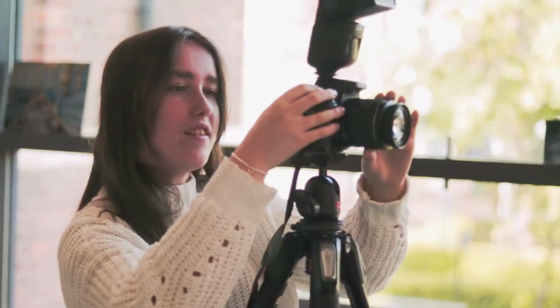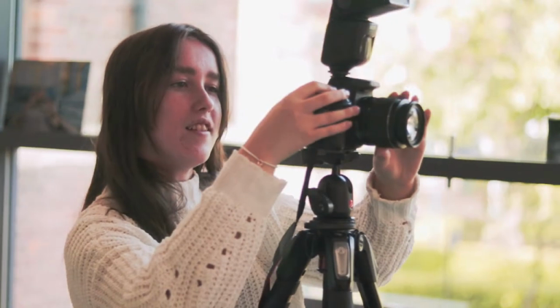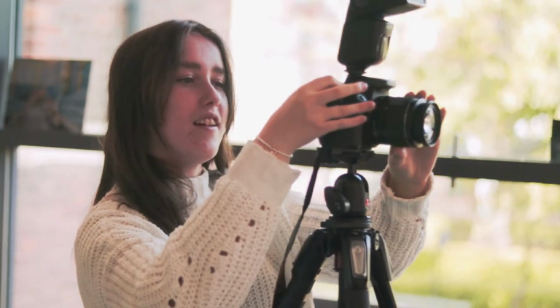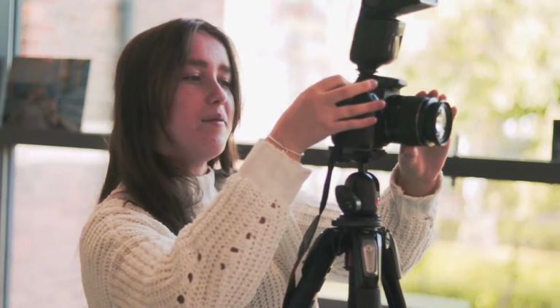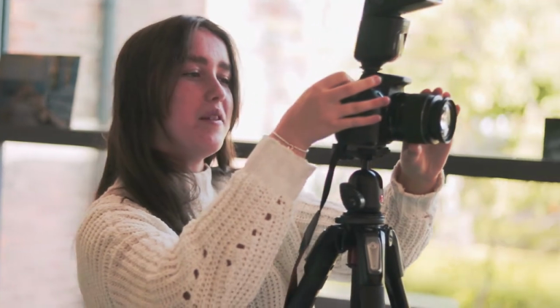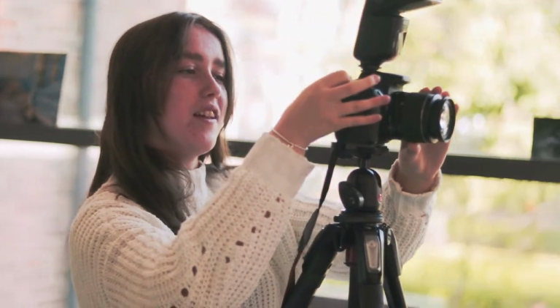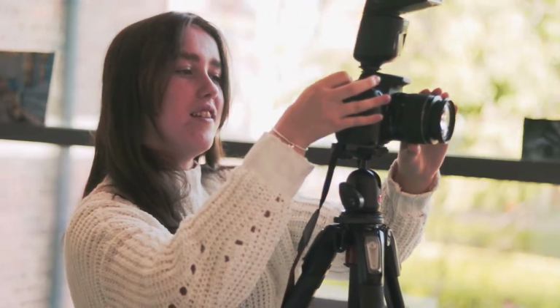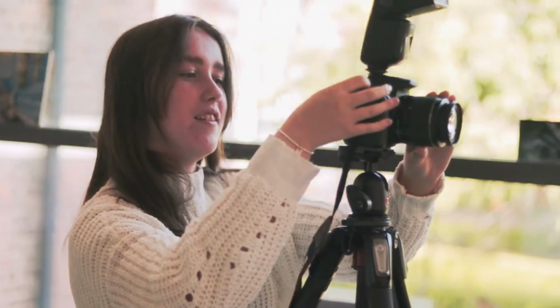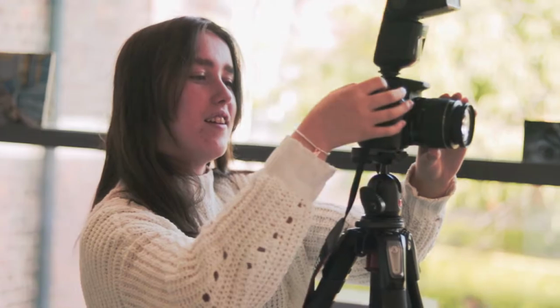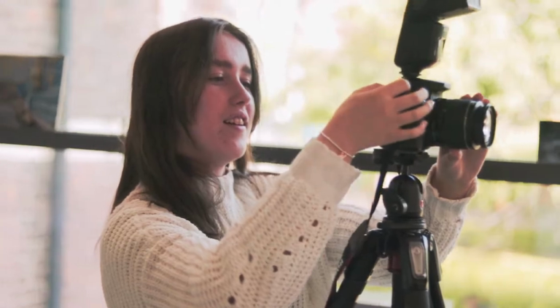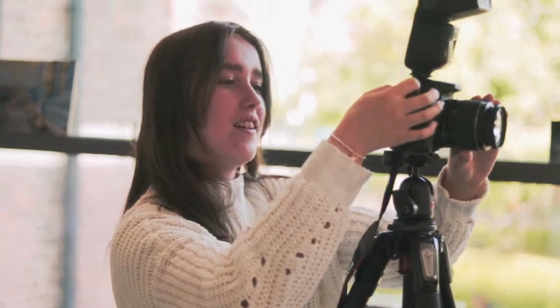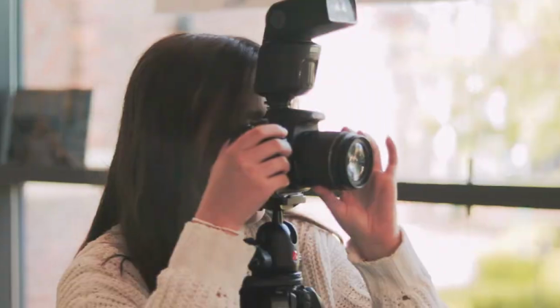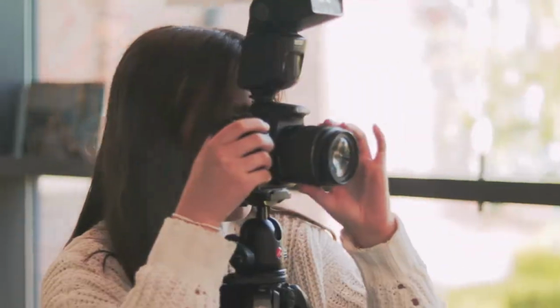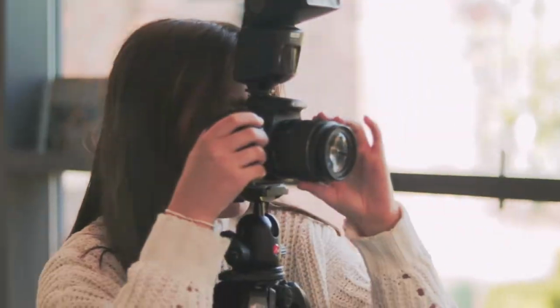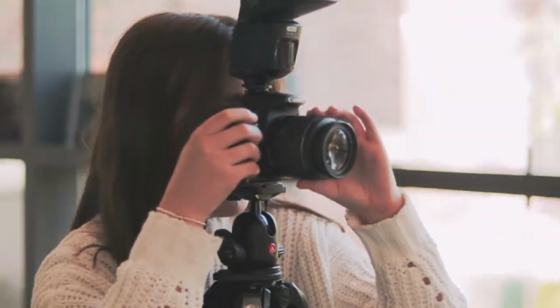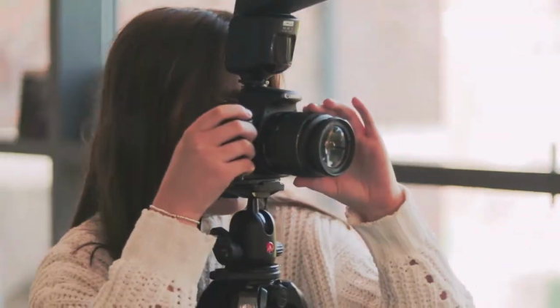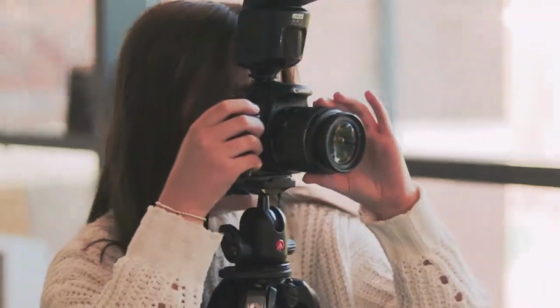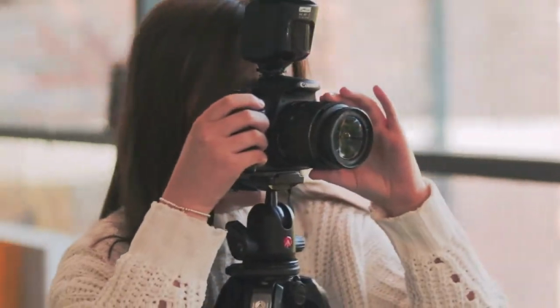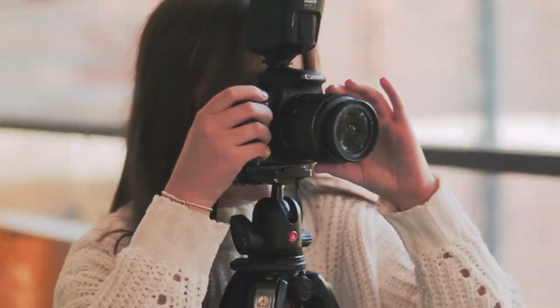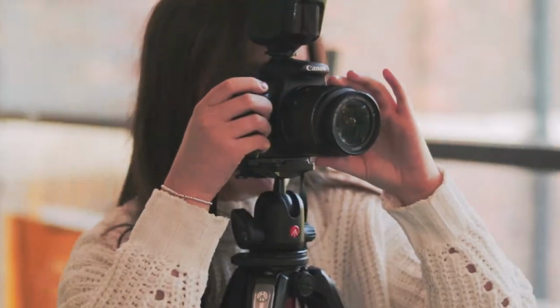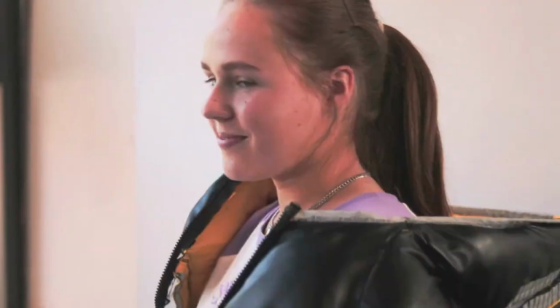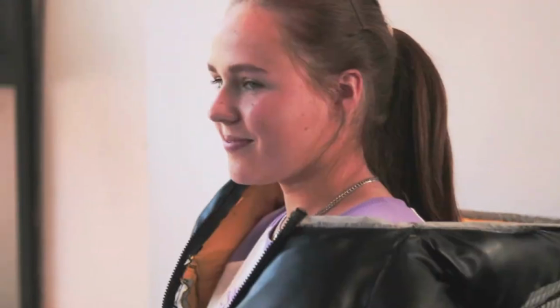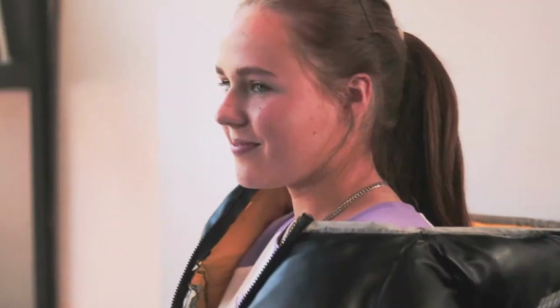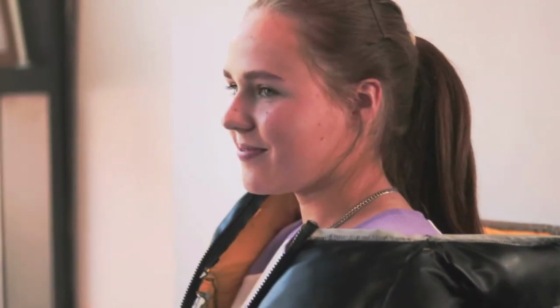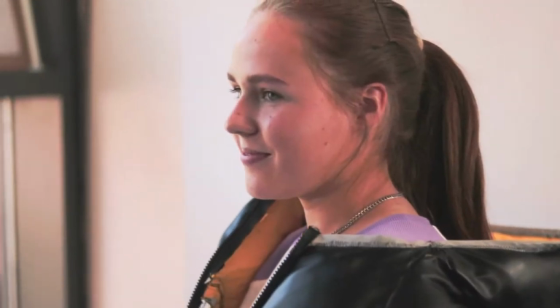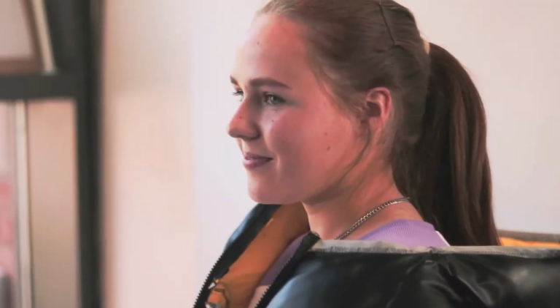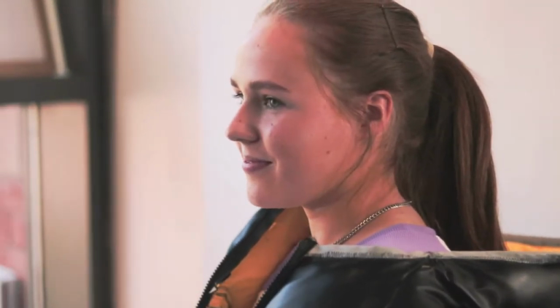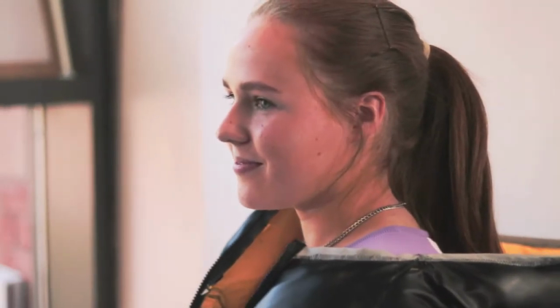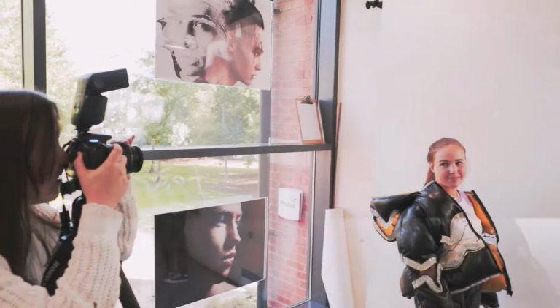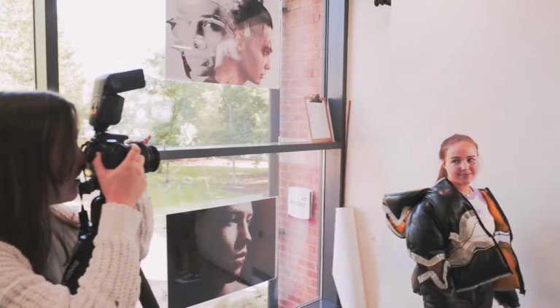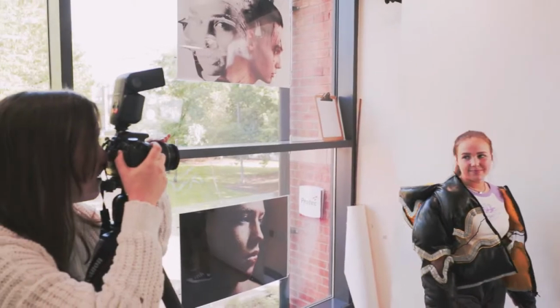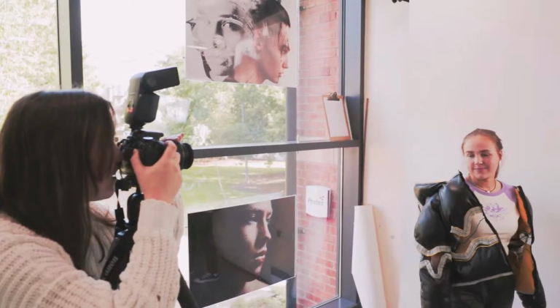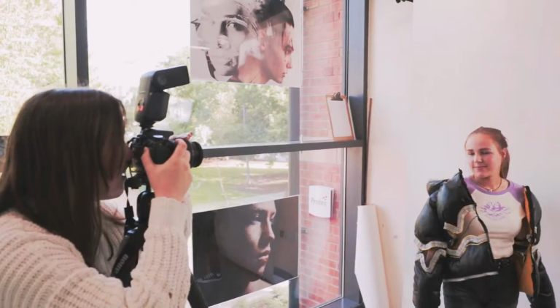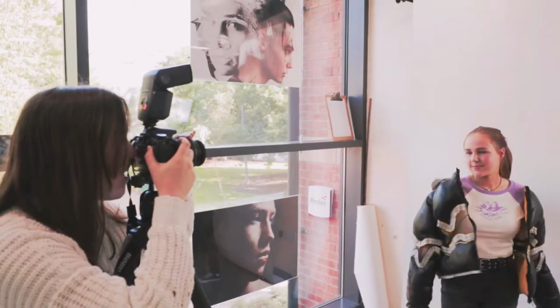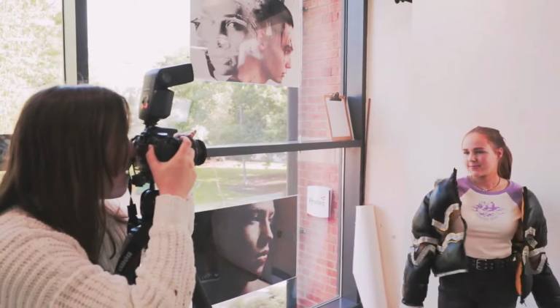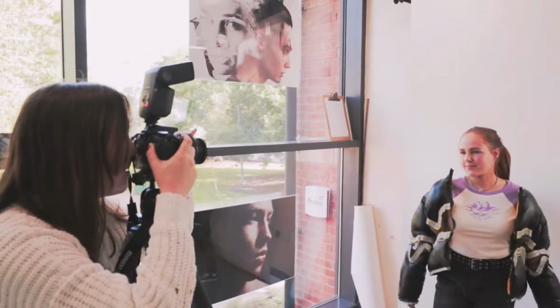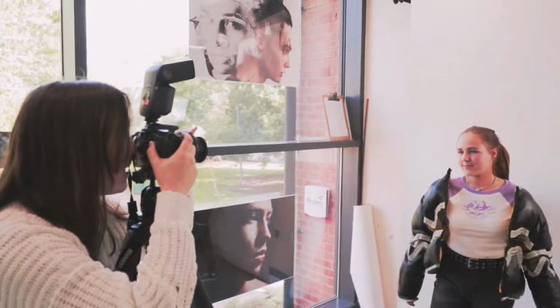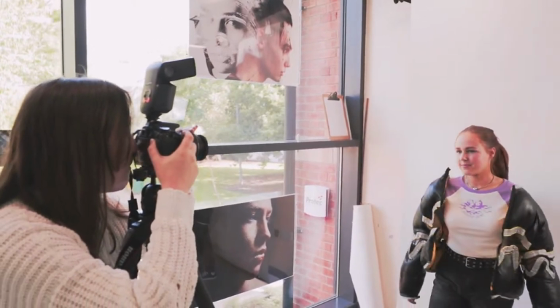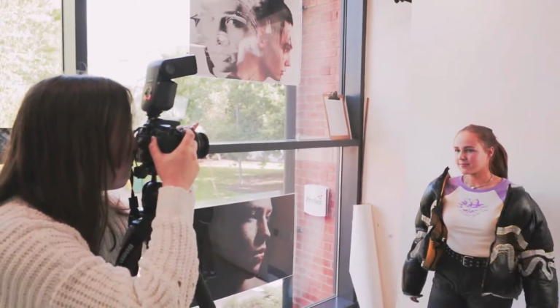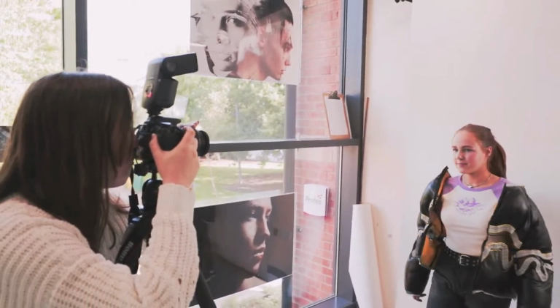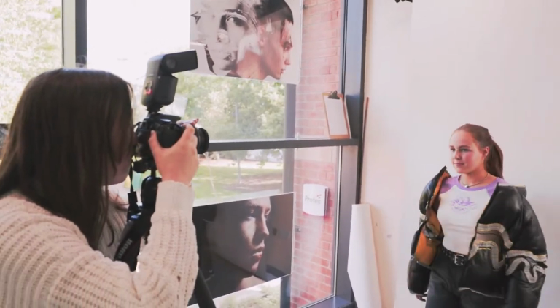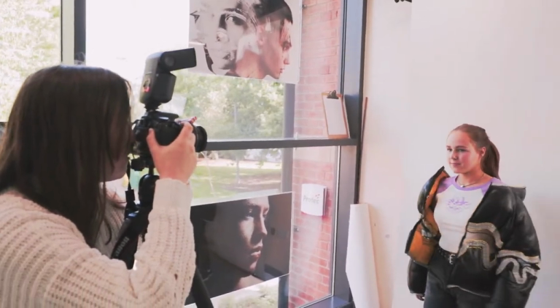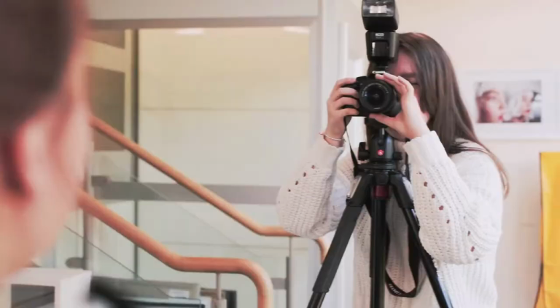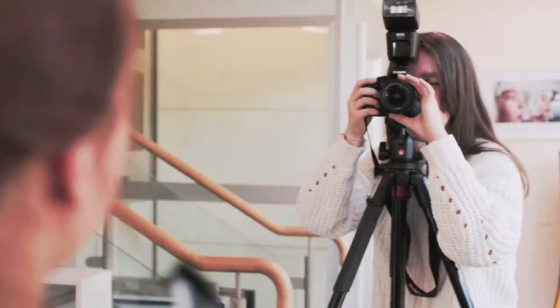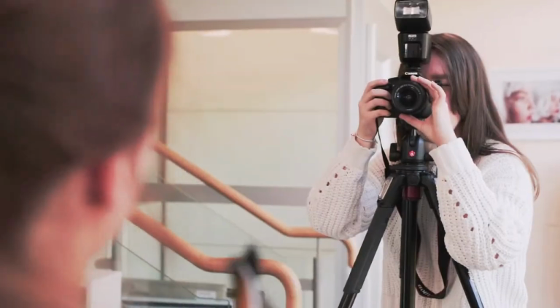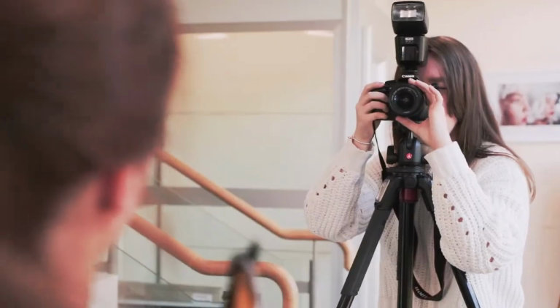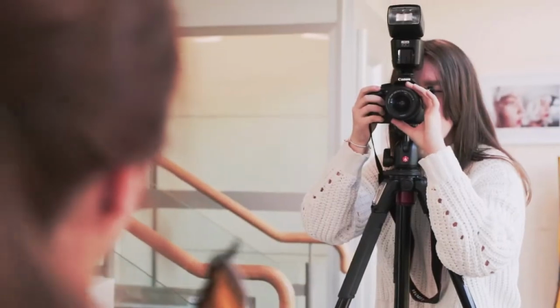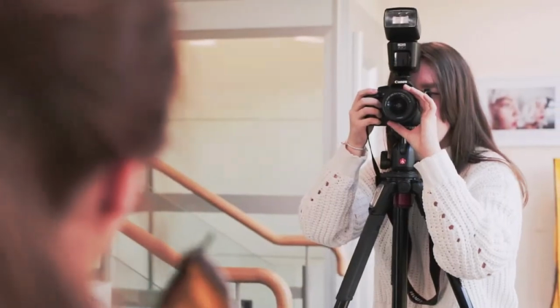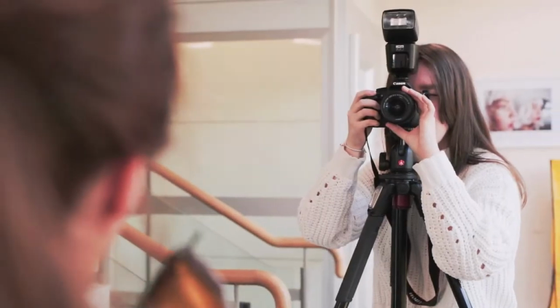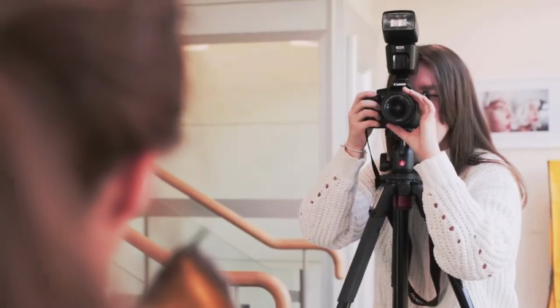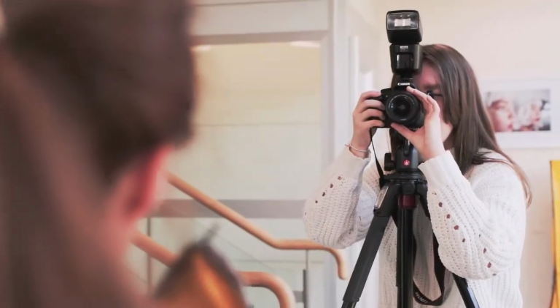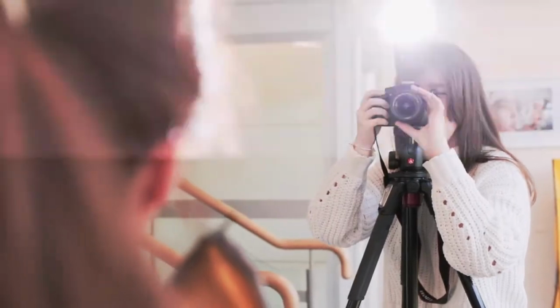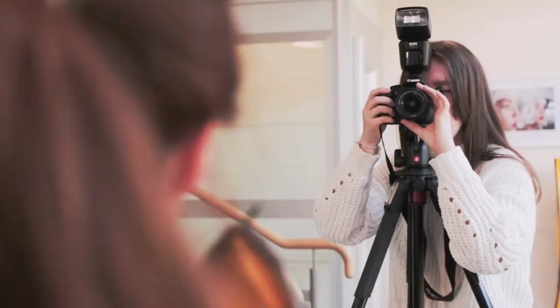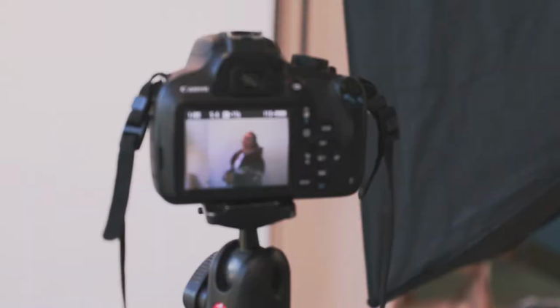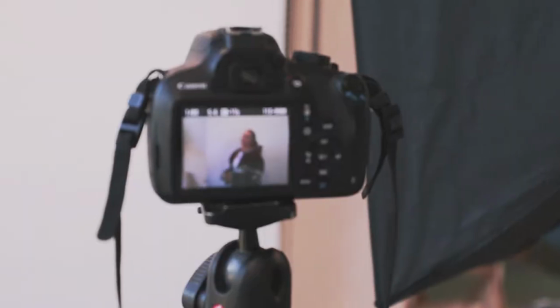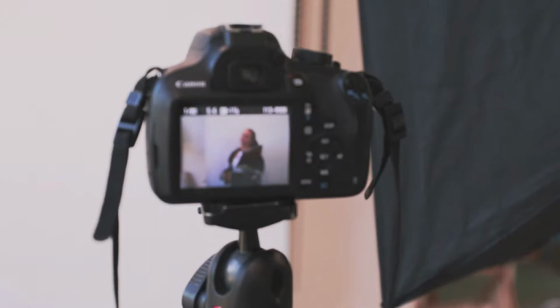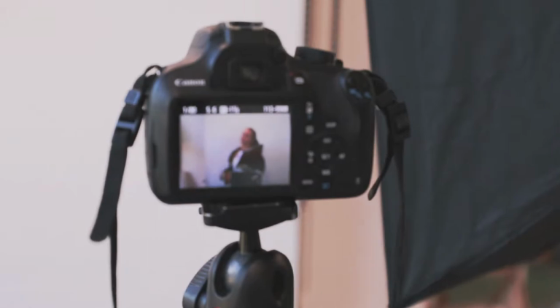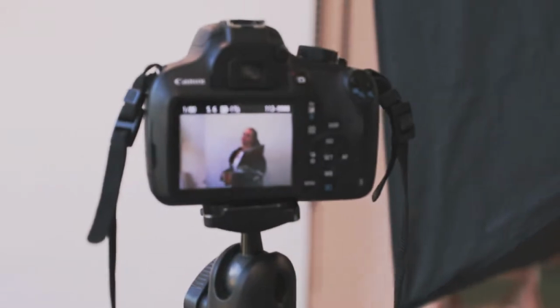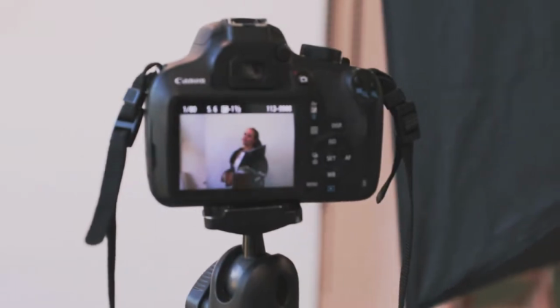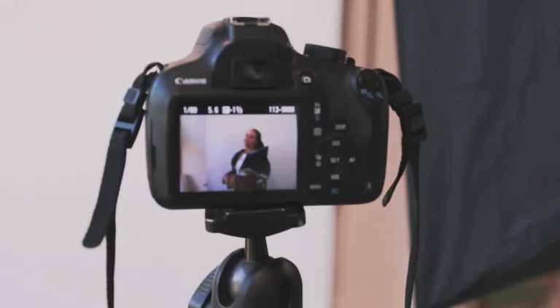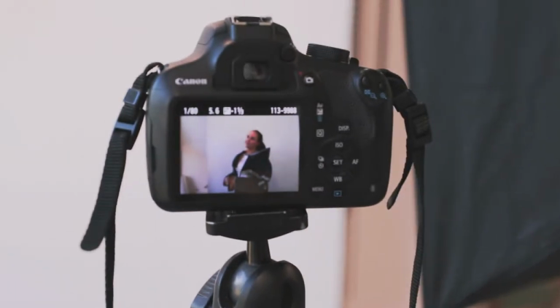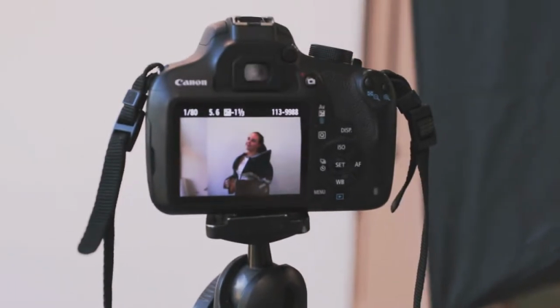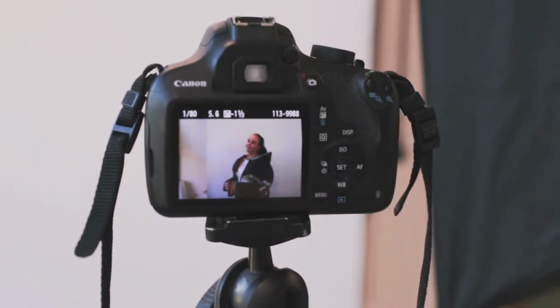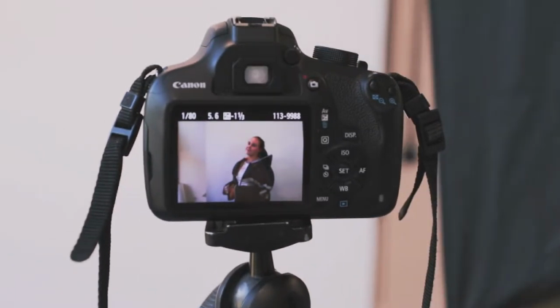For students looking to explore more traditional imaging using film and photo paper, there is also a dark room. Next to the dark room, there is a studio which students can book out whenever they would like, which features gorgeous natural lighting.